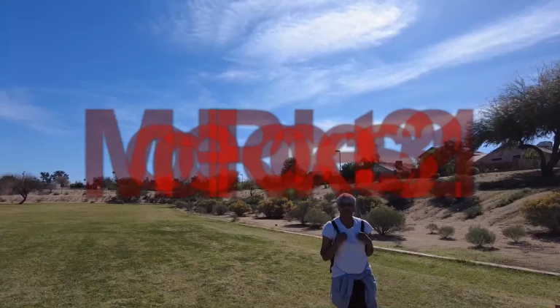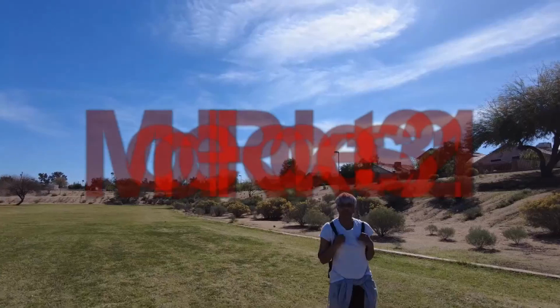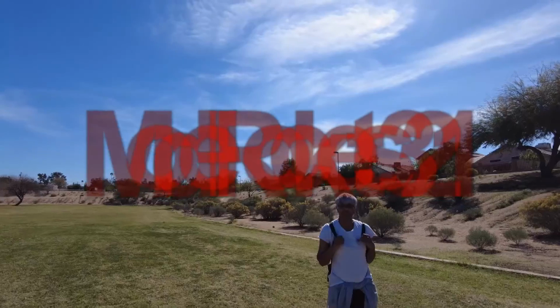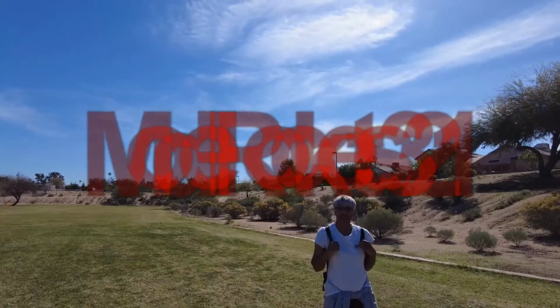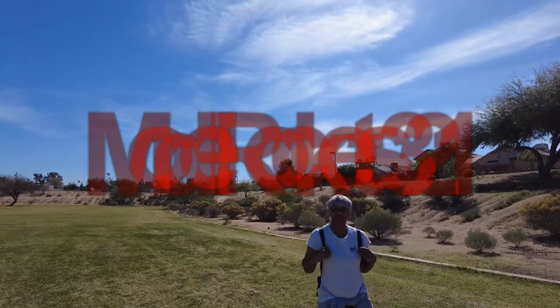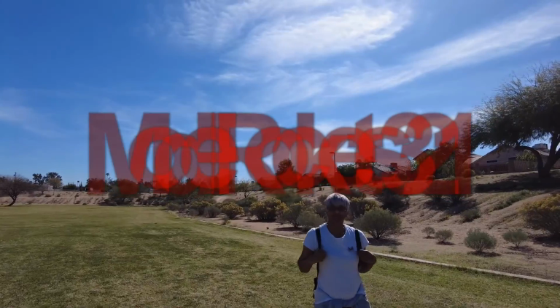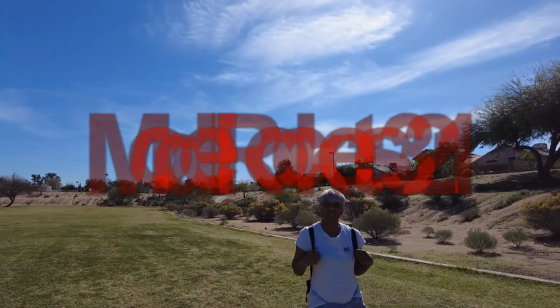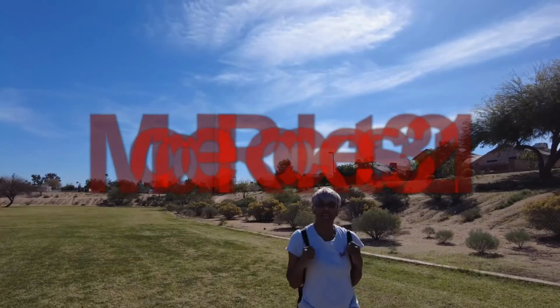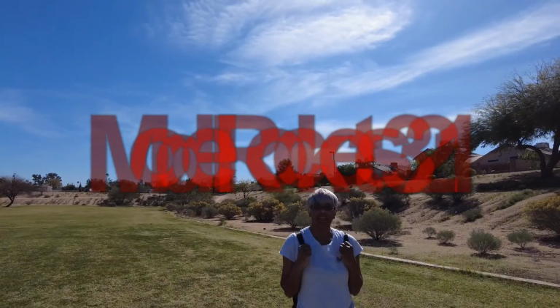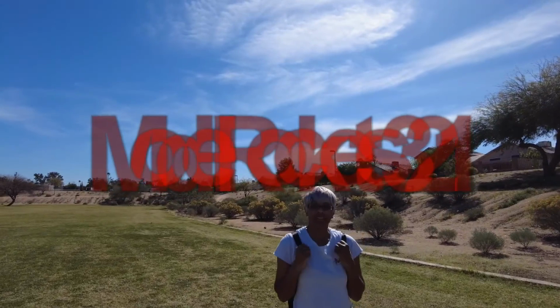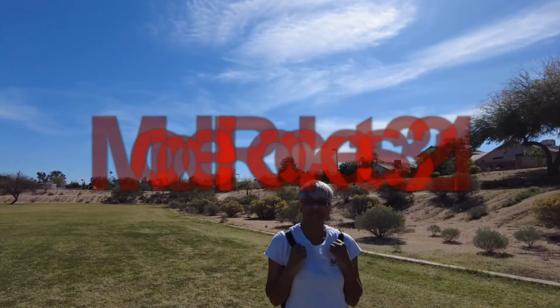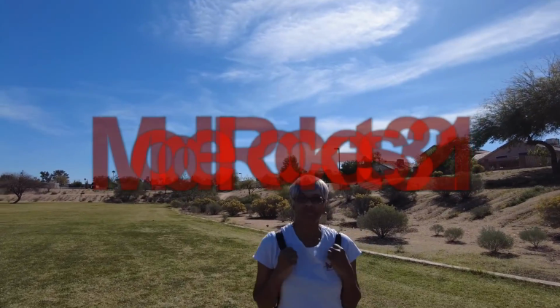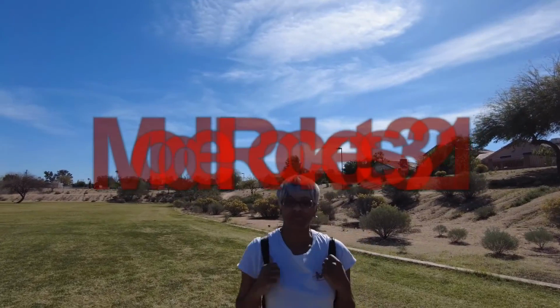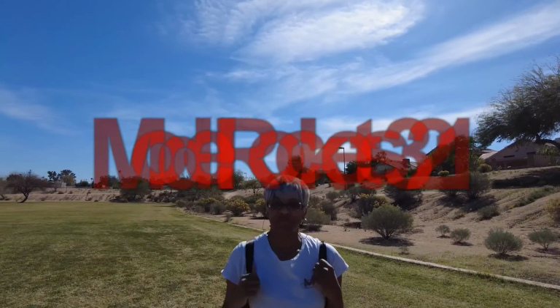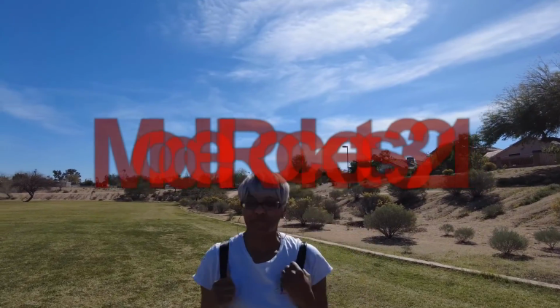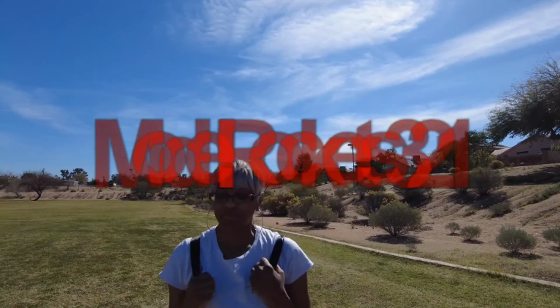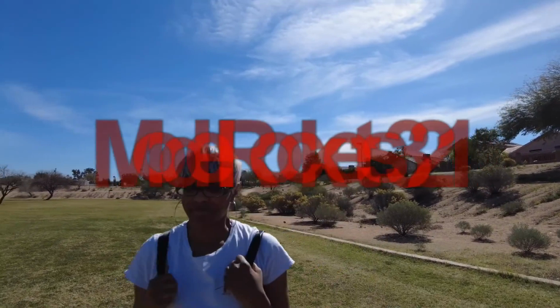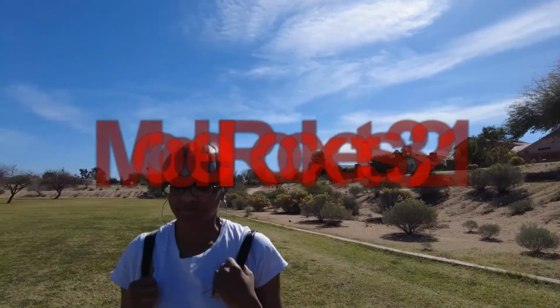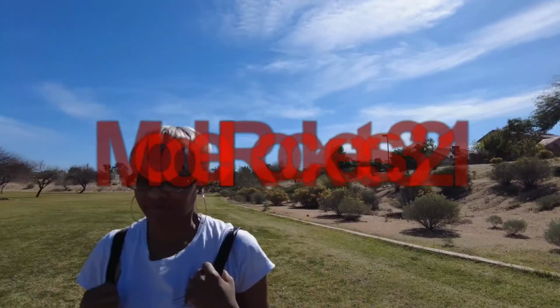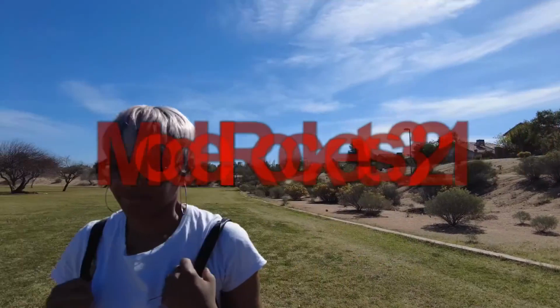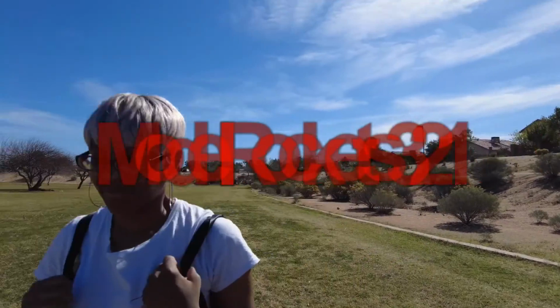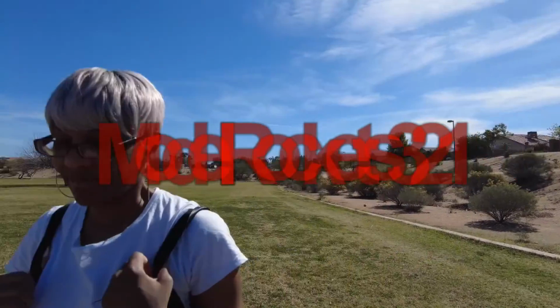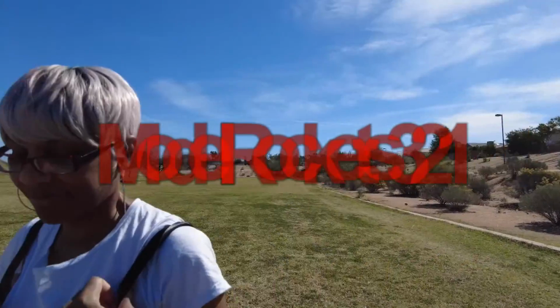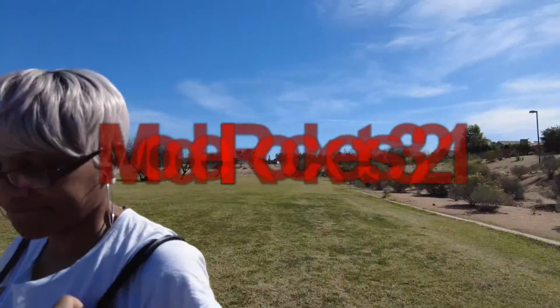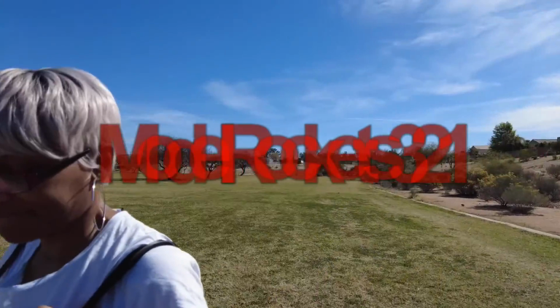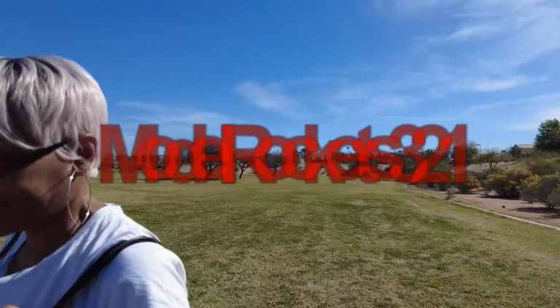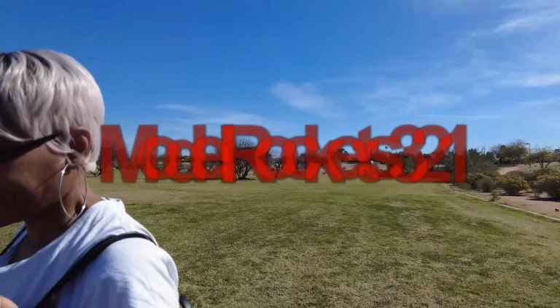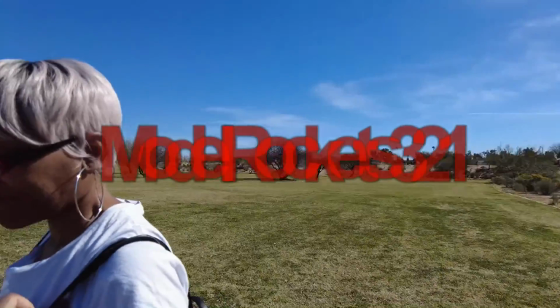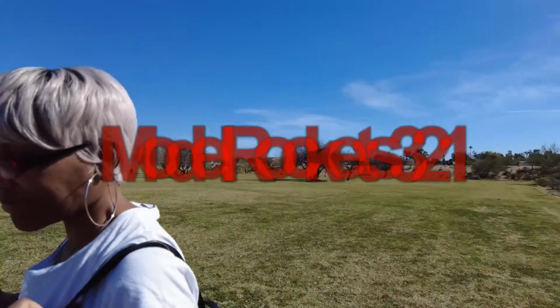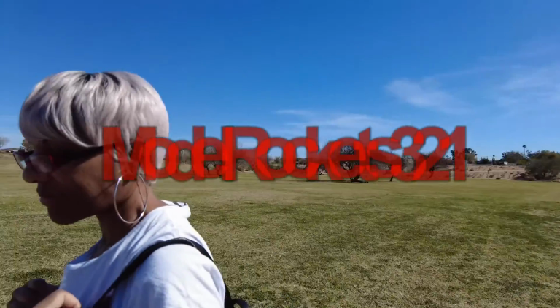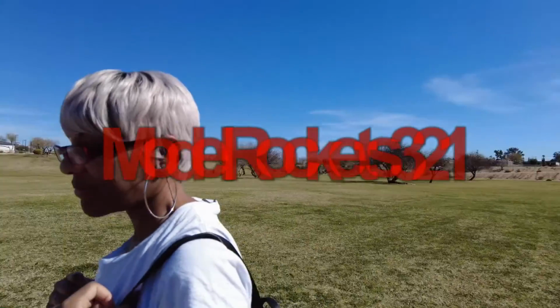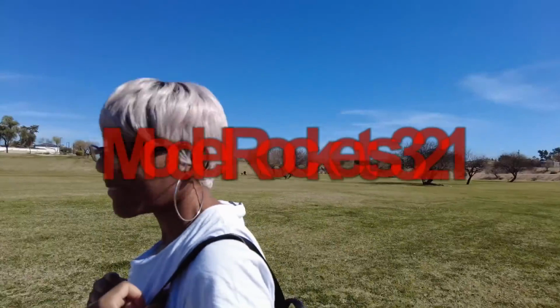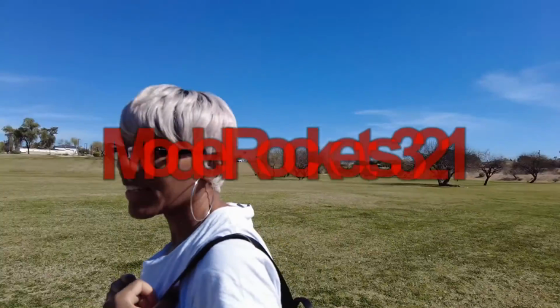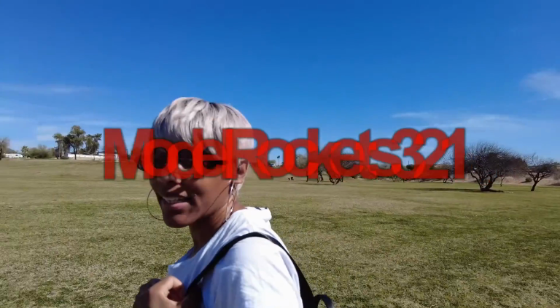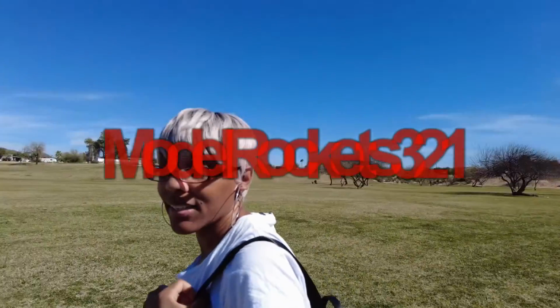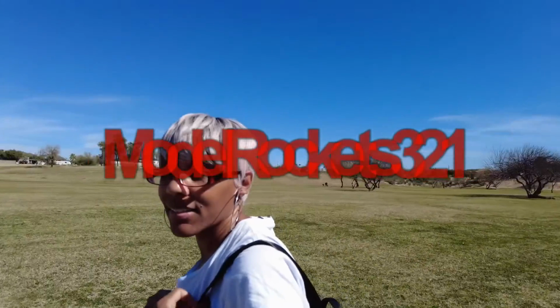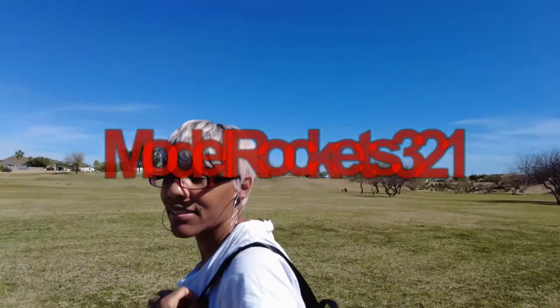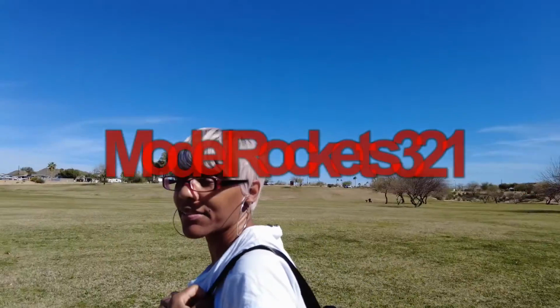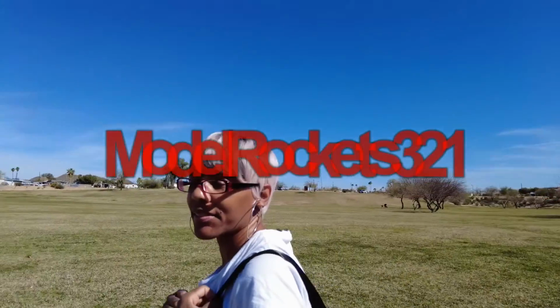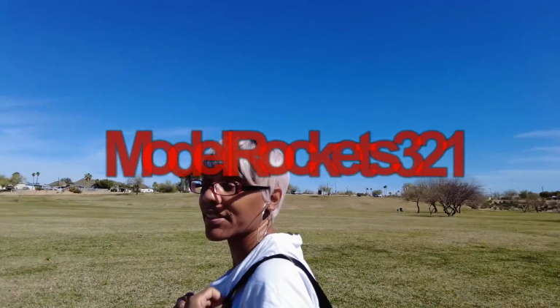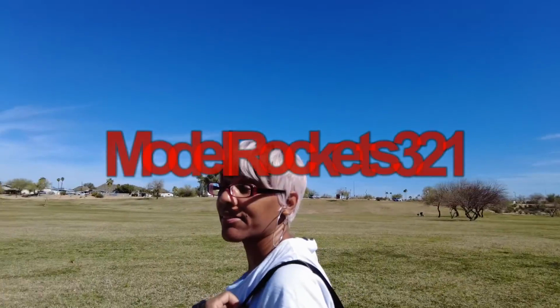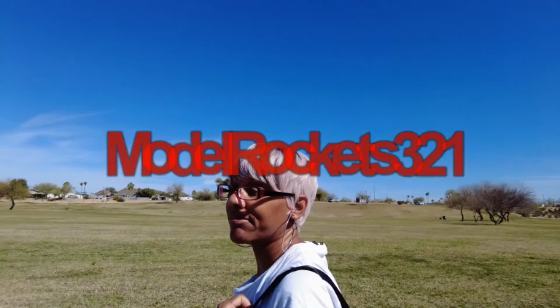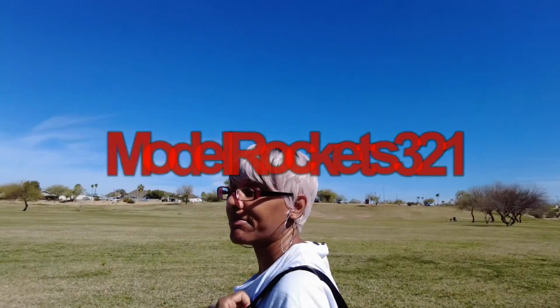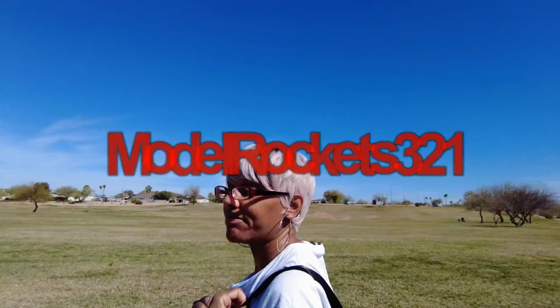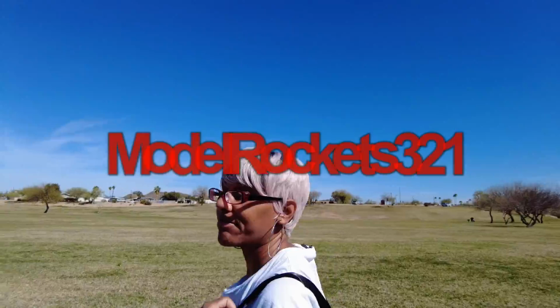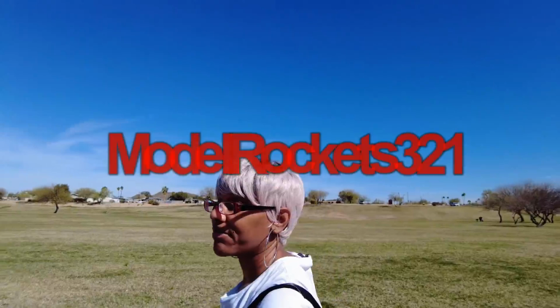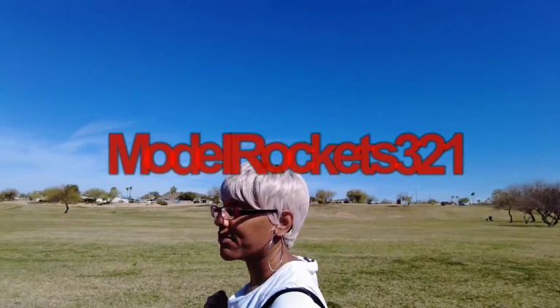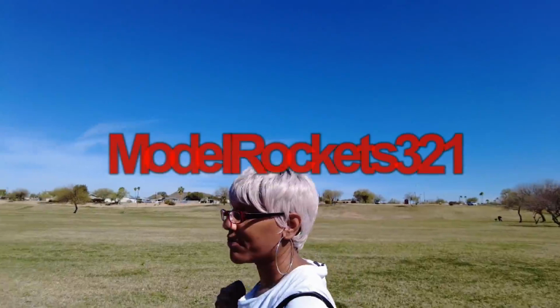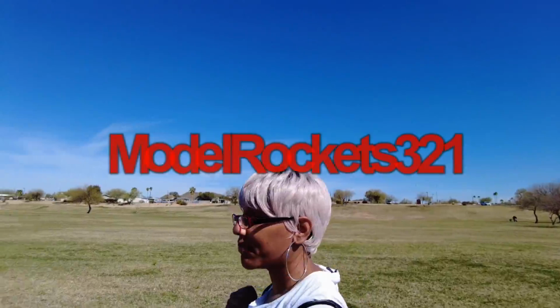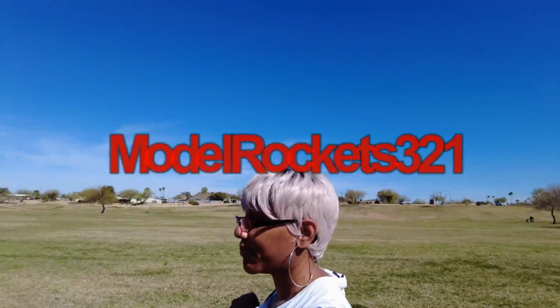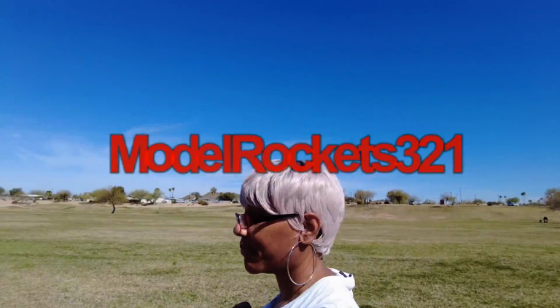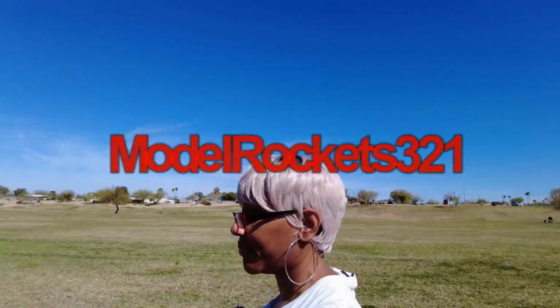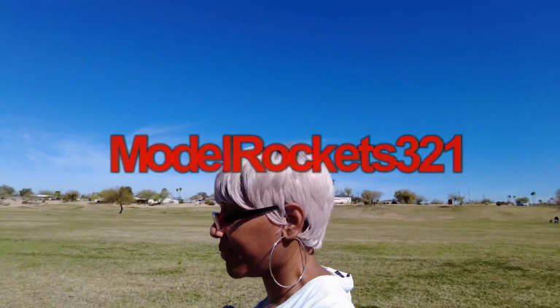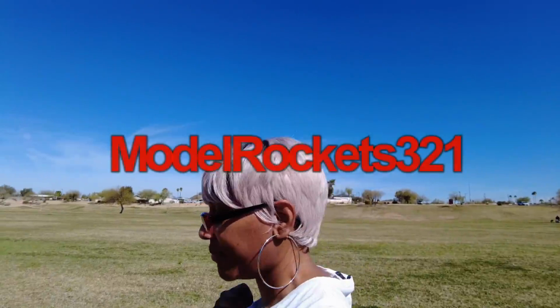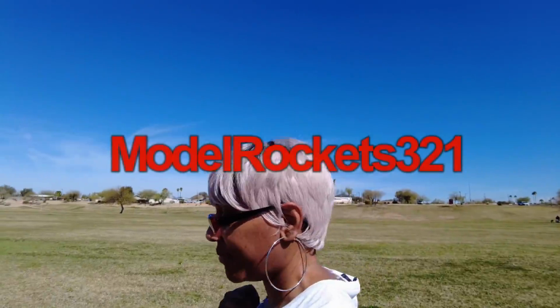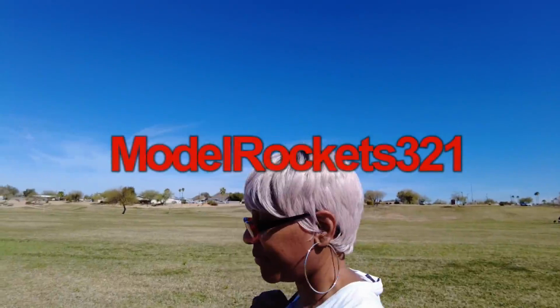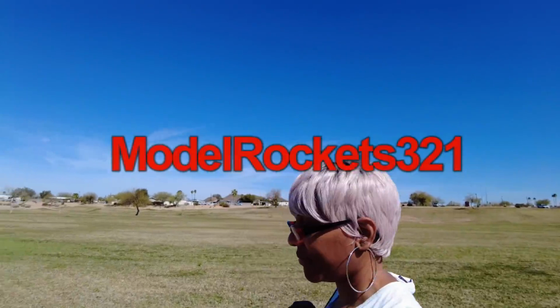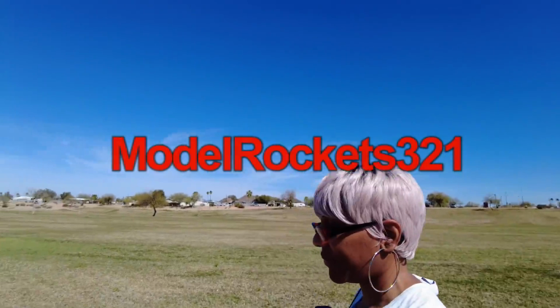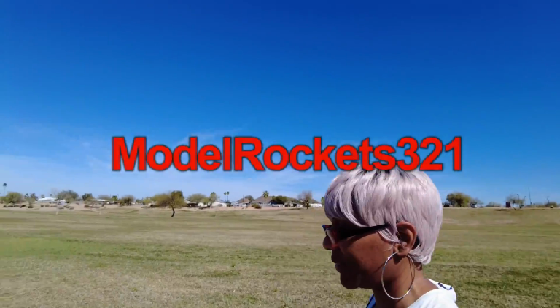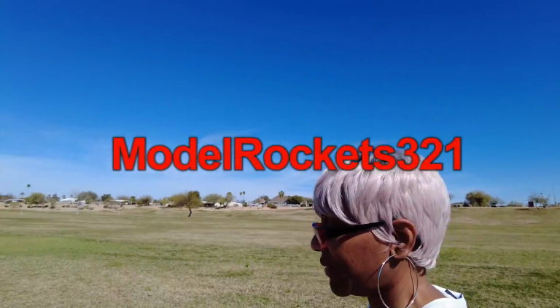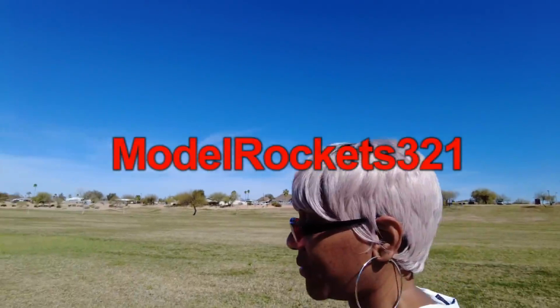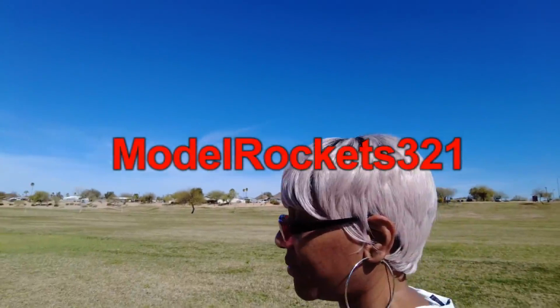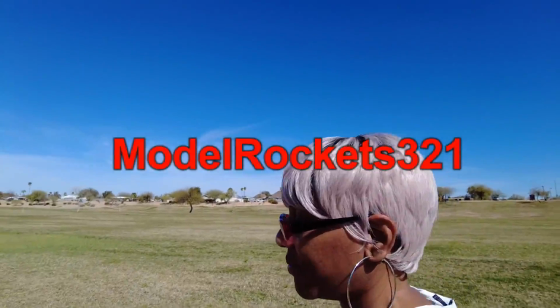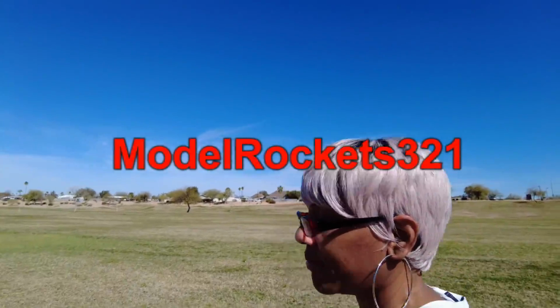Hi Marcy. Hi. Model rocket 3, 2, and 1, right? Yes, definitely. Let's do it.